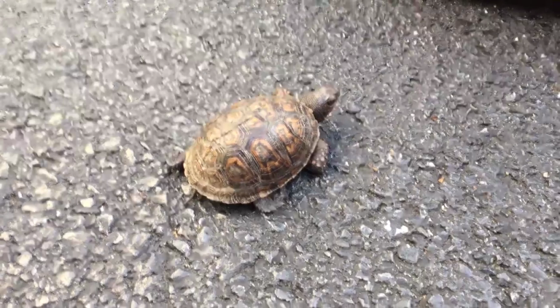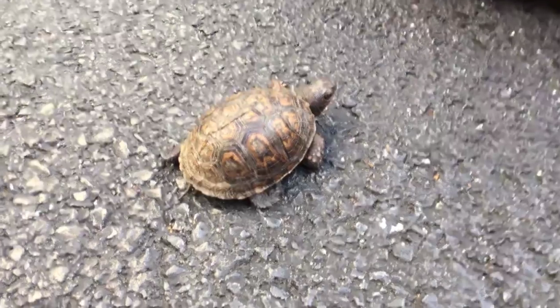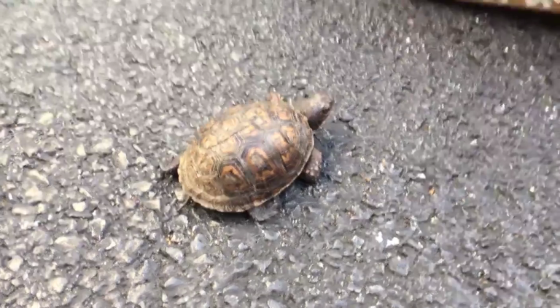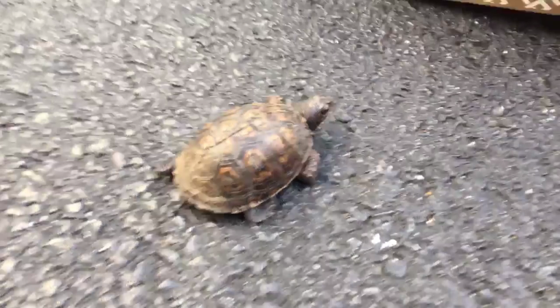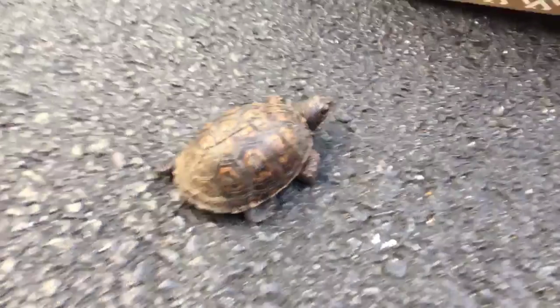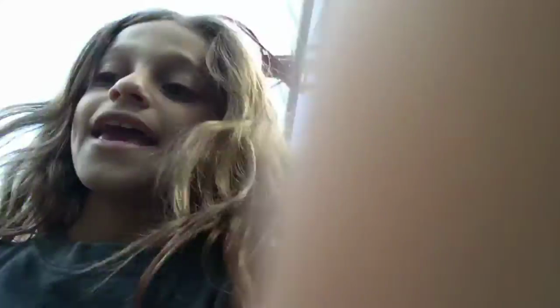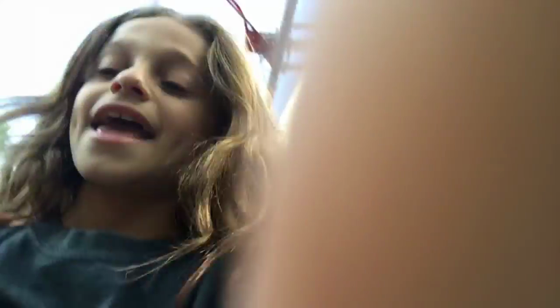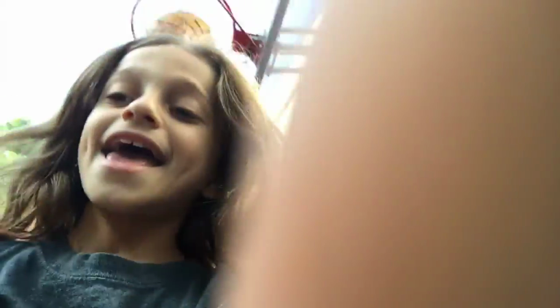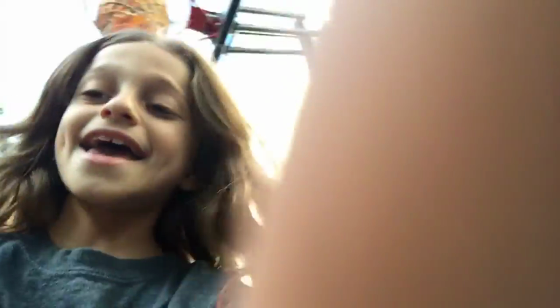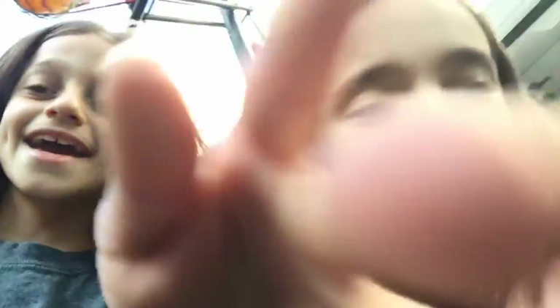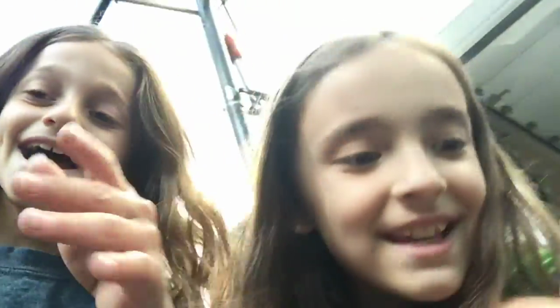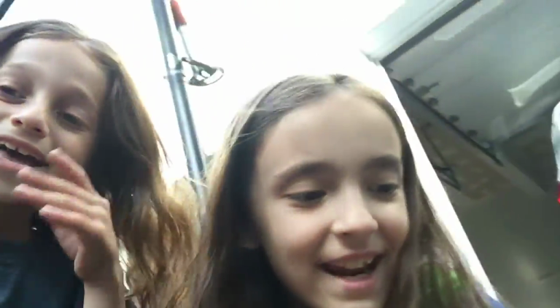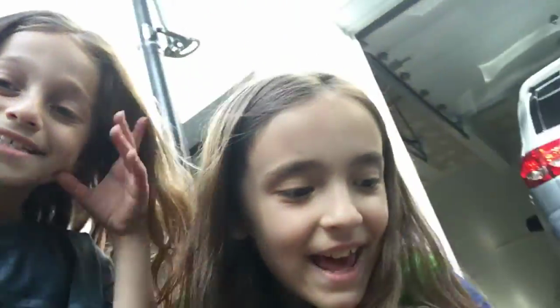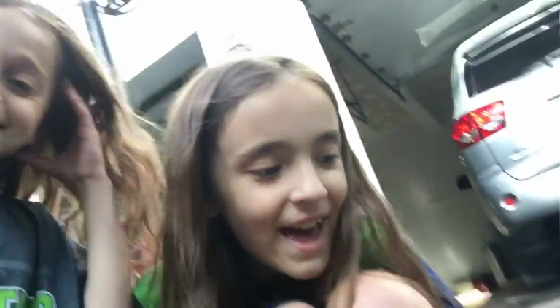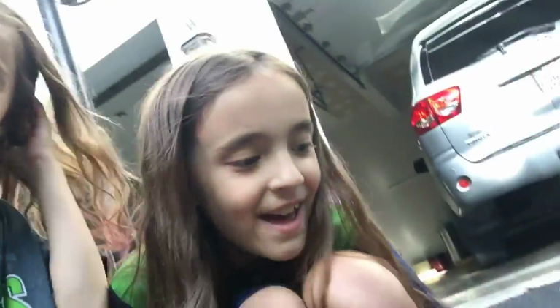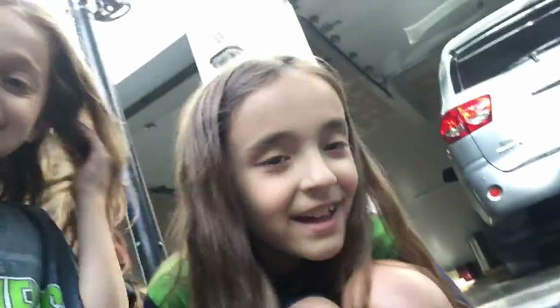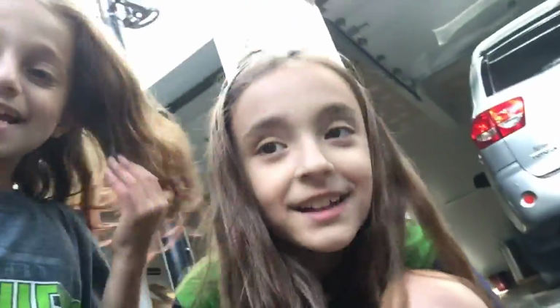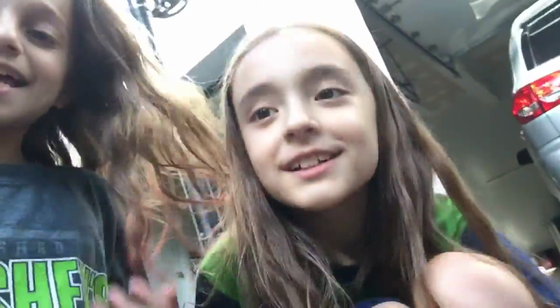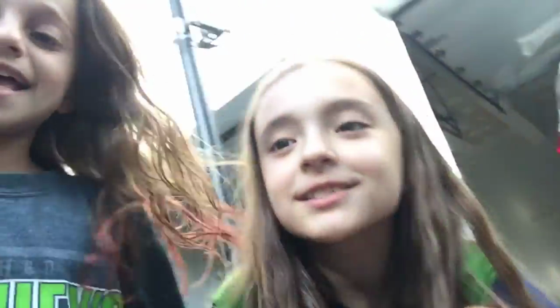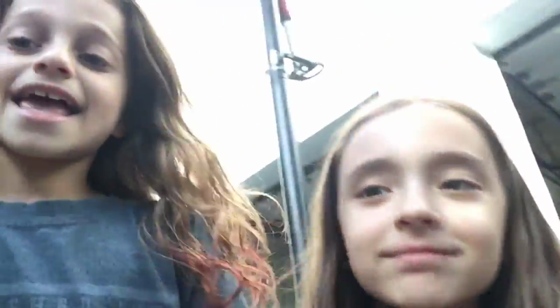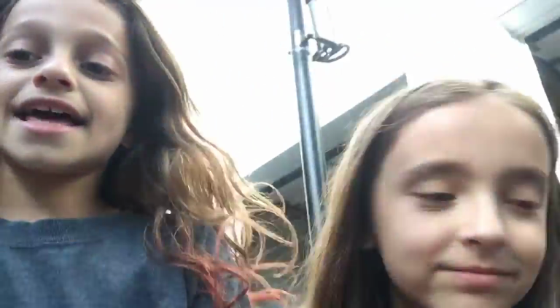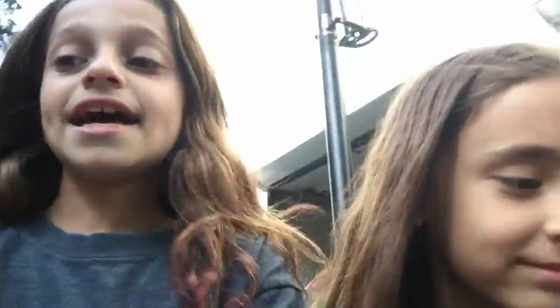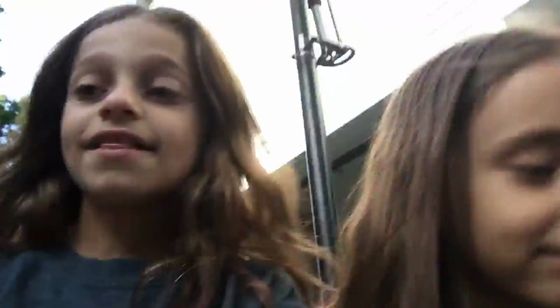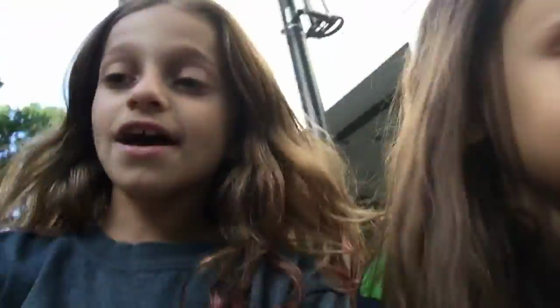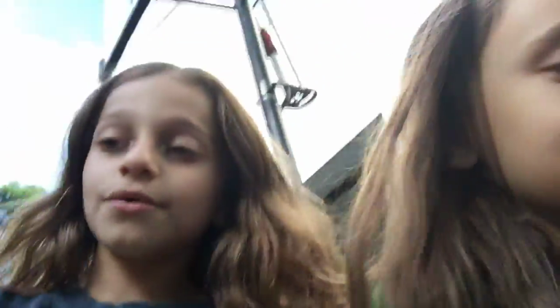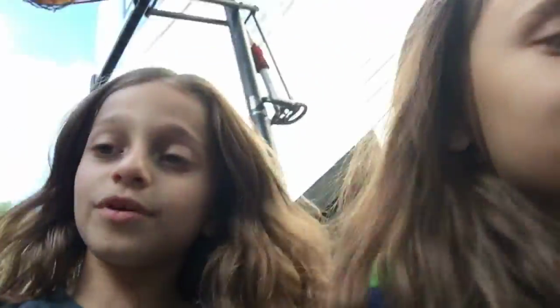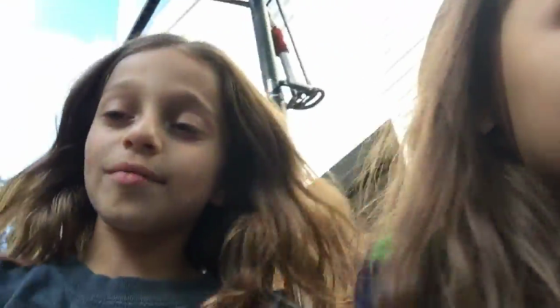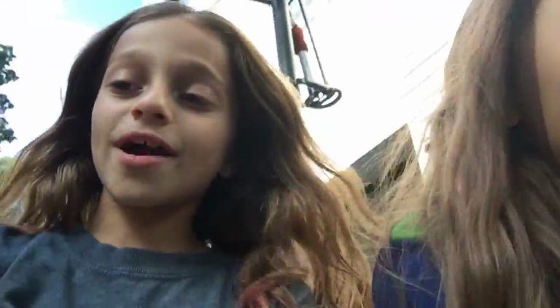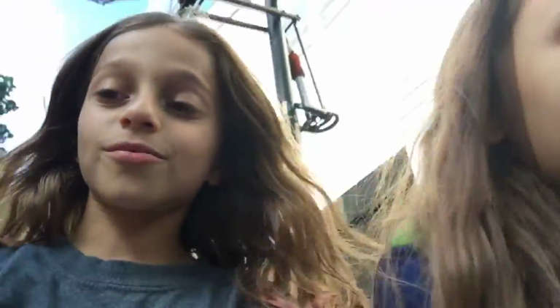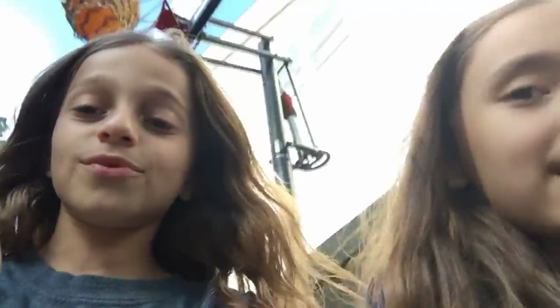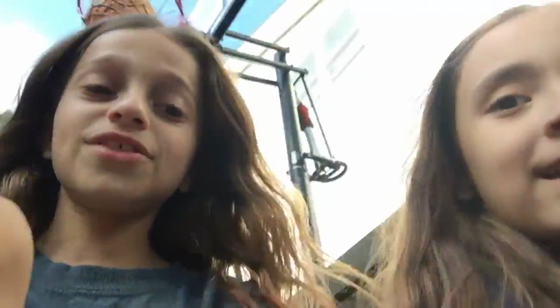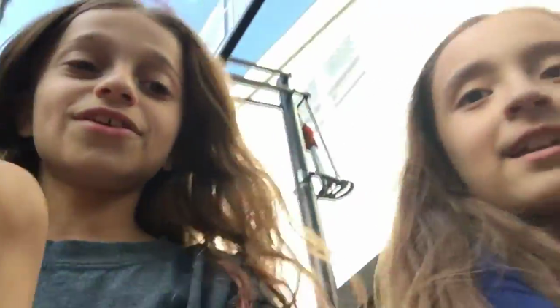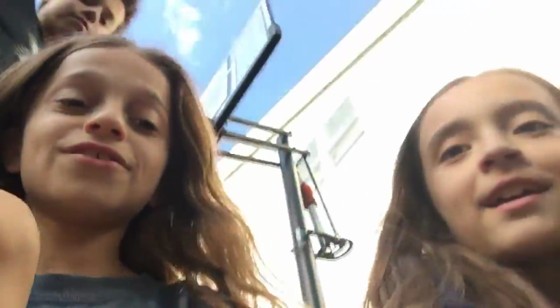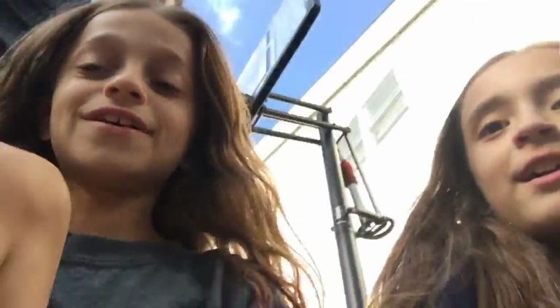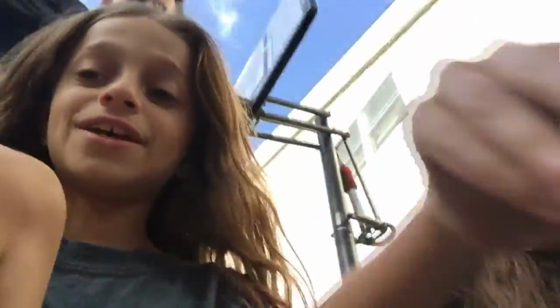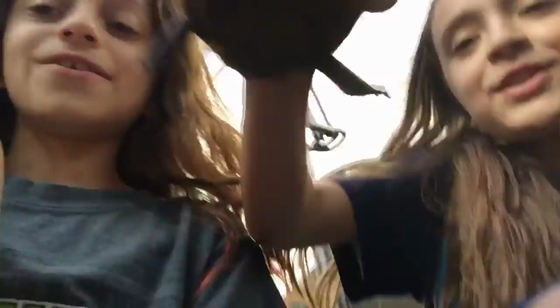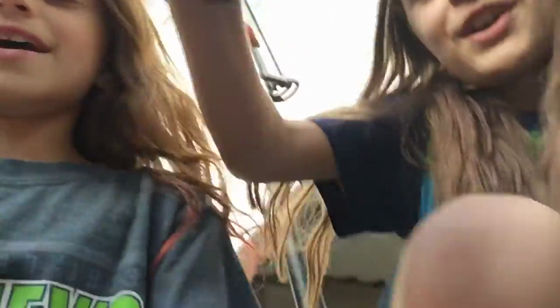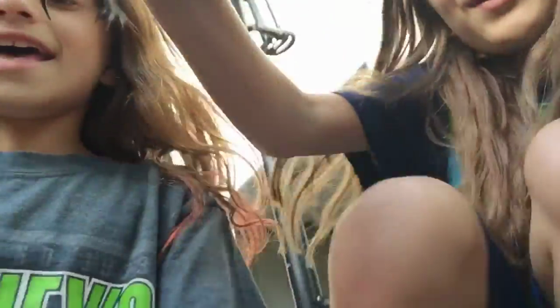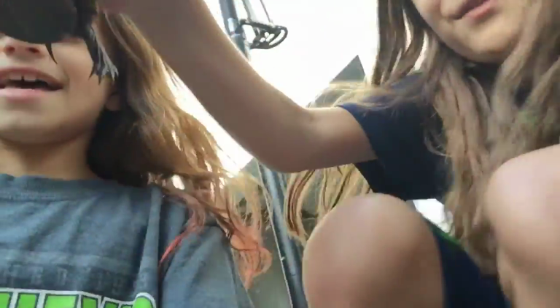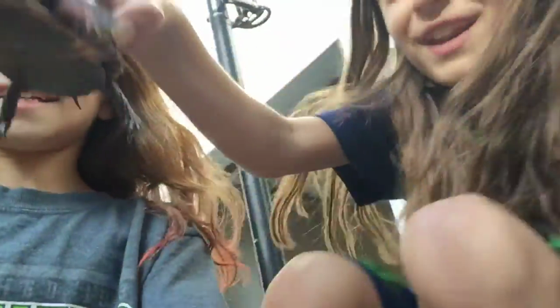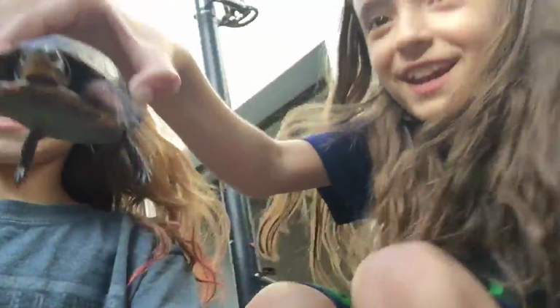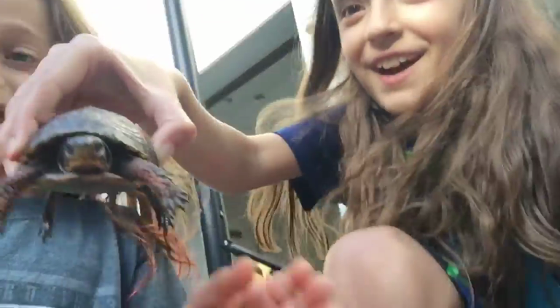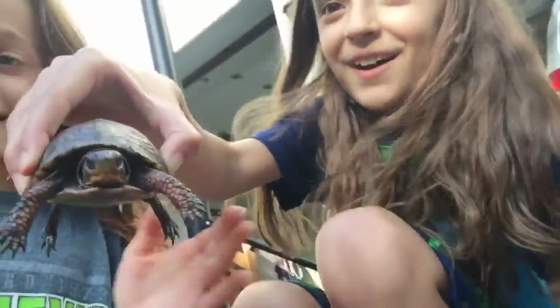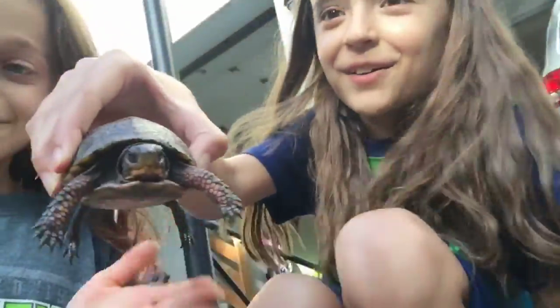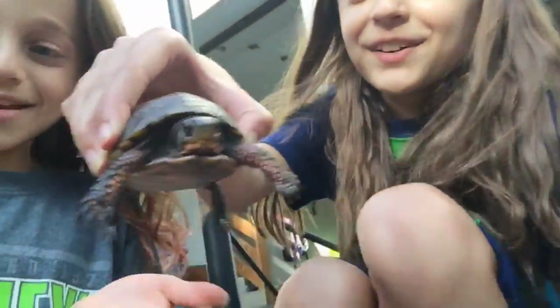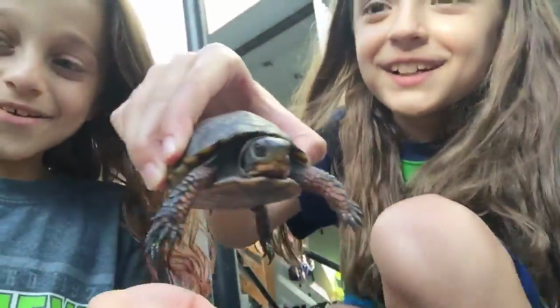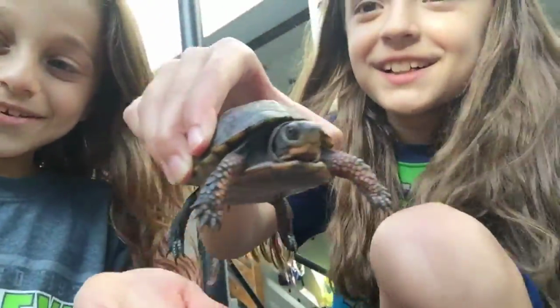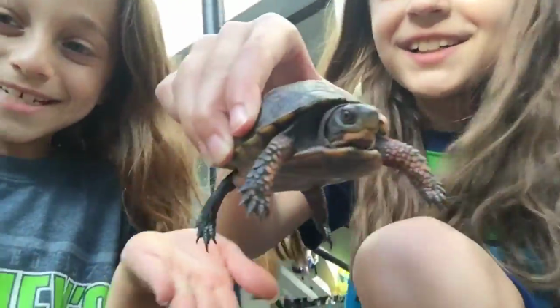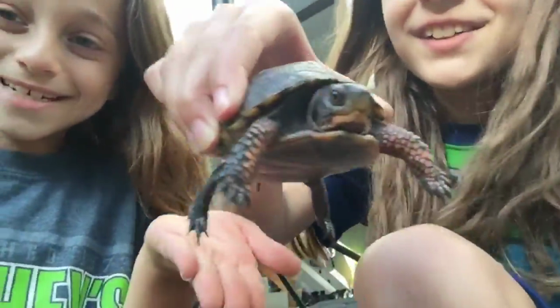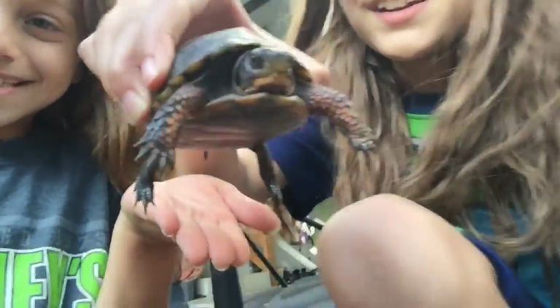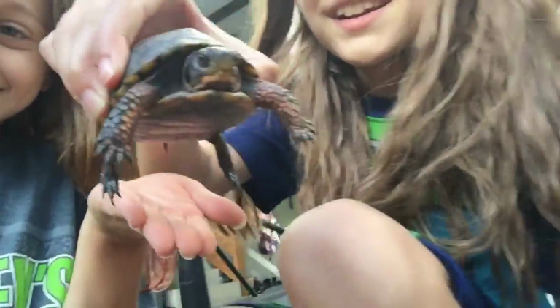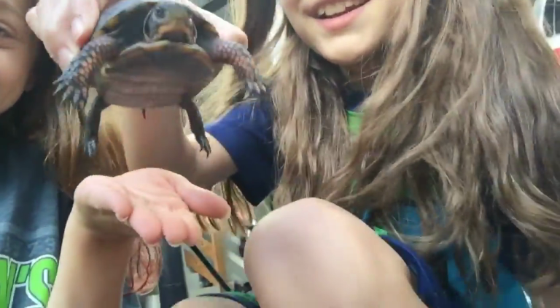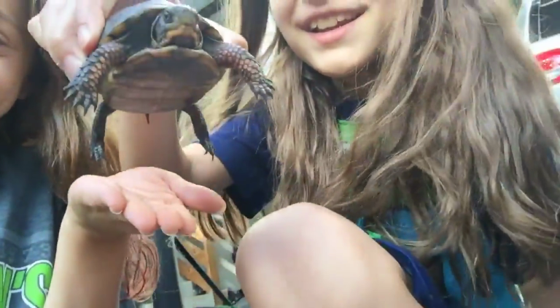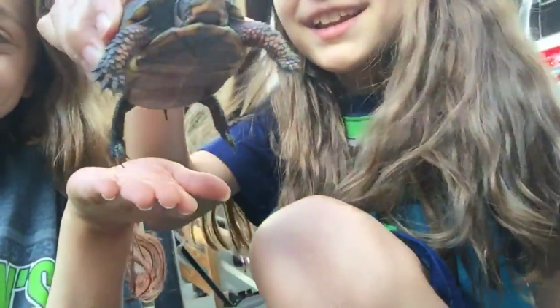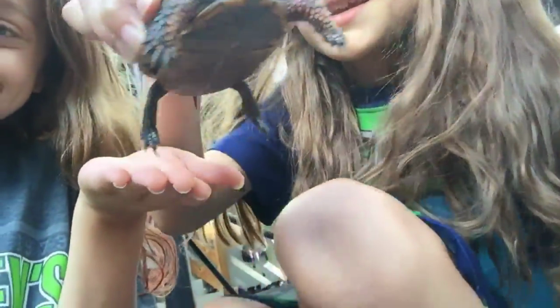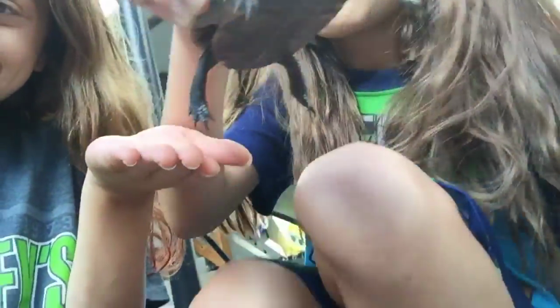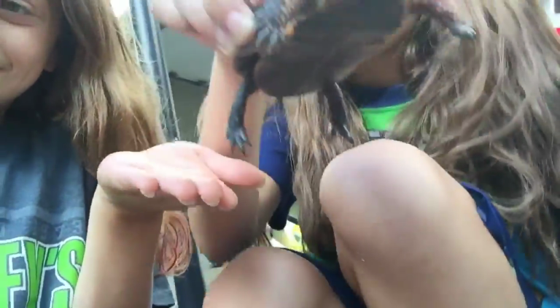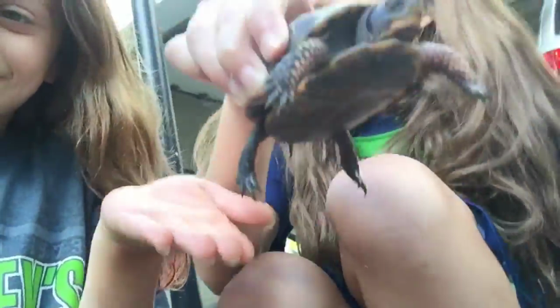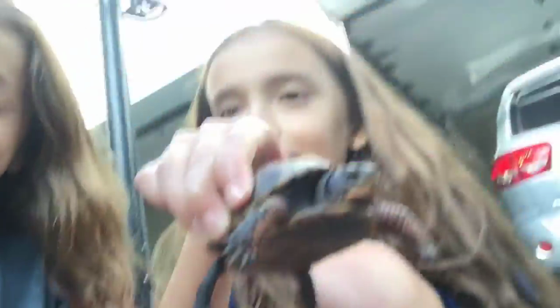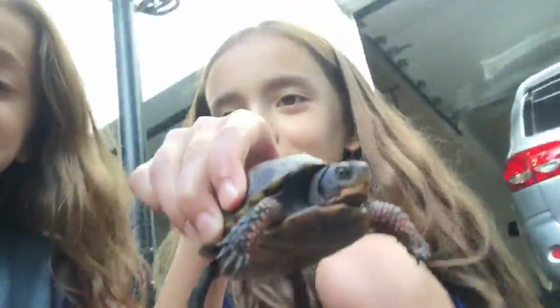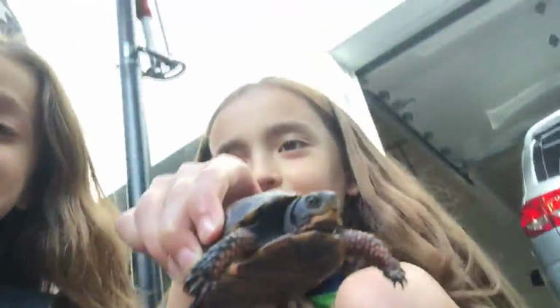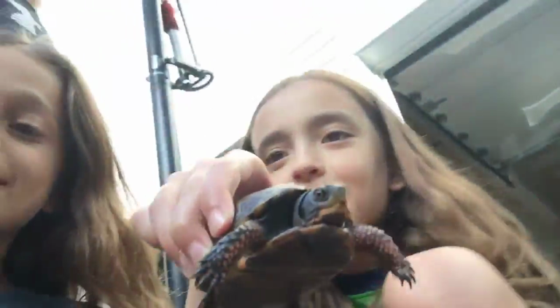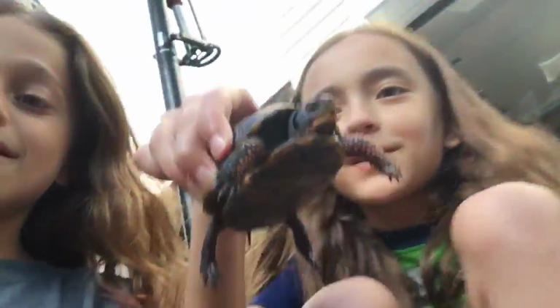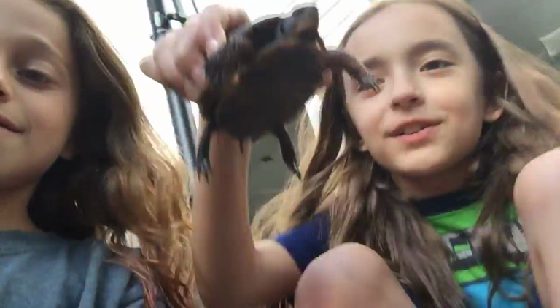Hey guys, it's Hannah and Ella, and we are back with another video — Turtle Video! We have a turtle! Bob the turtle.